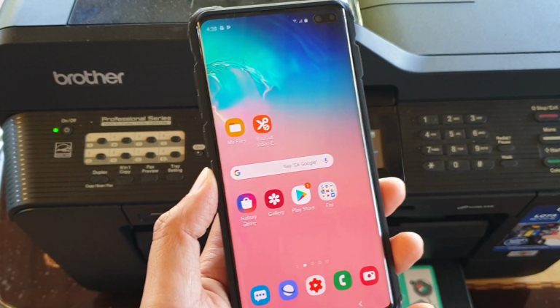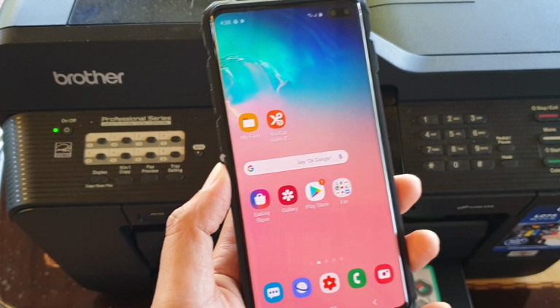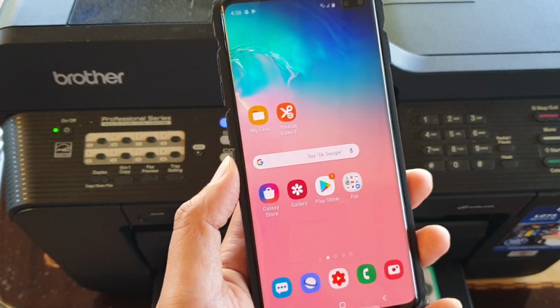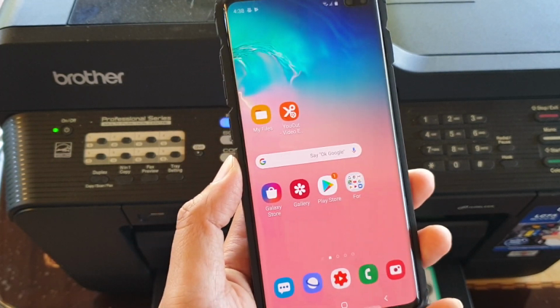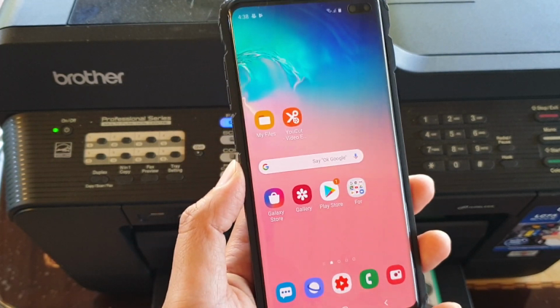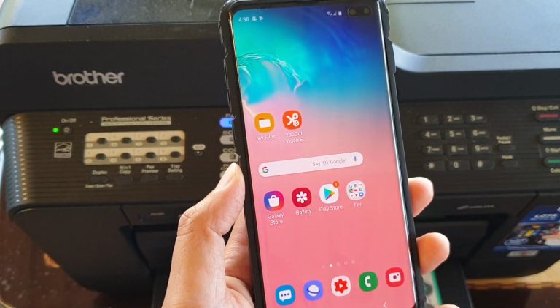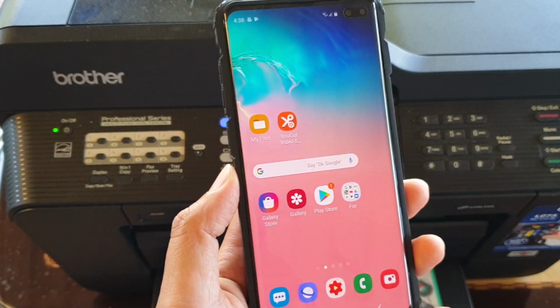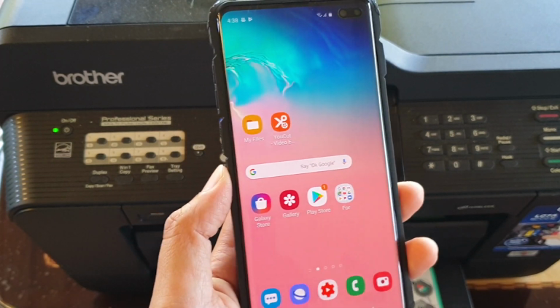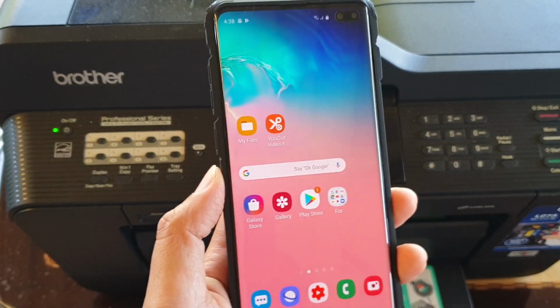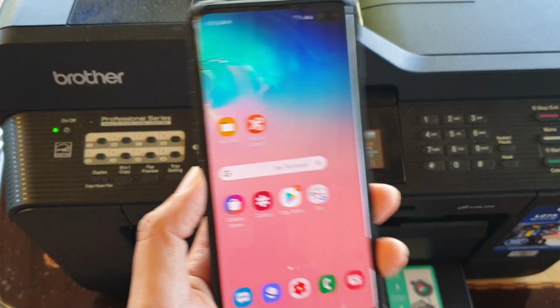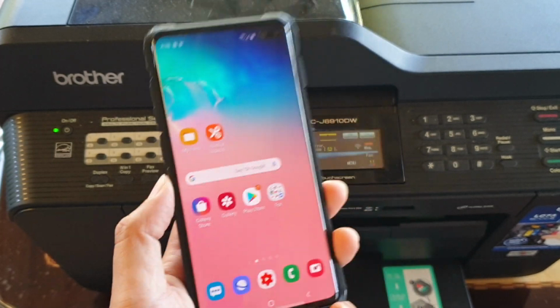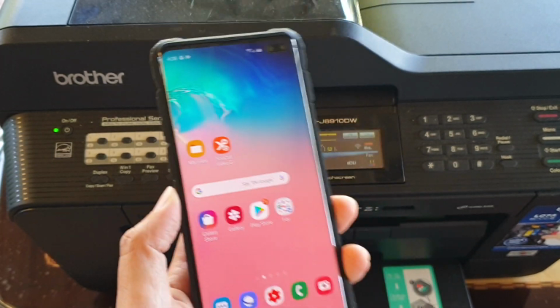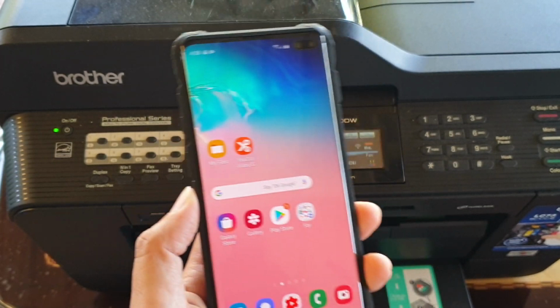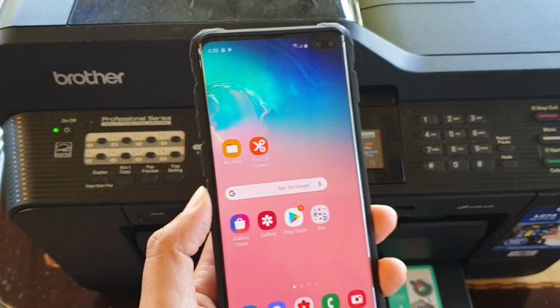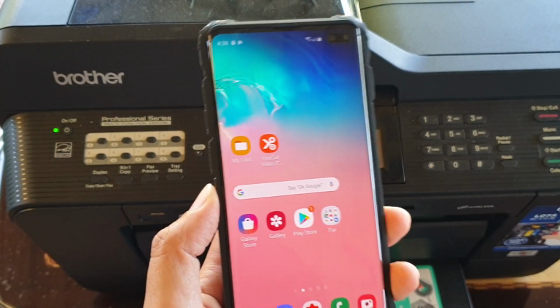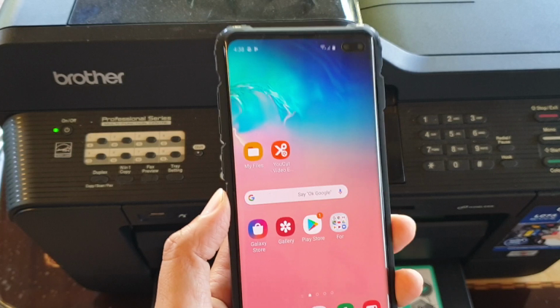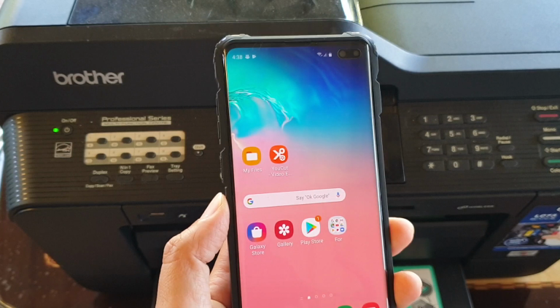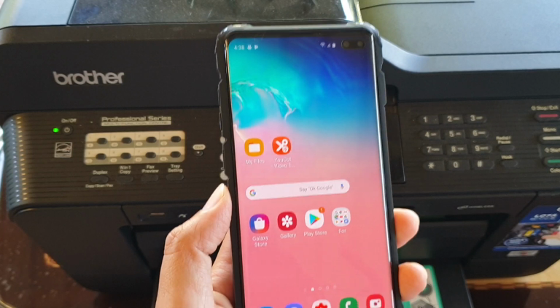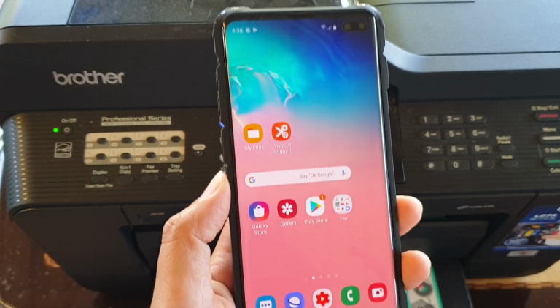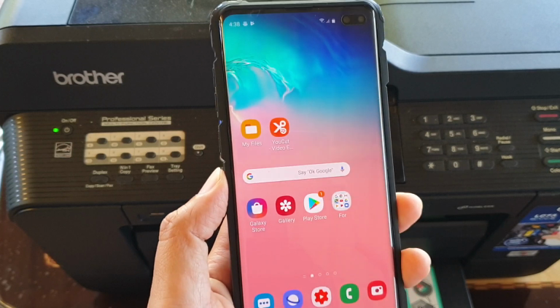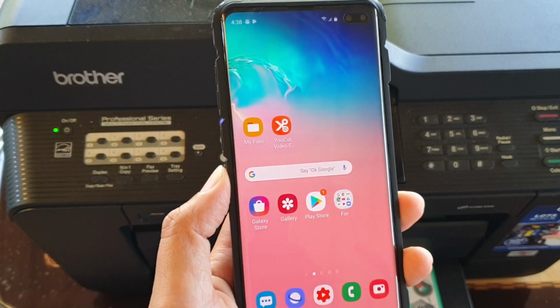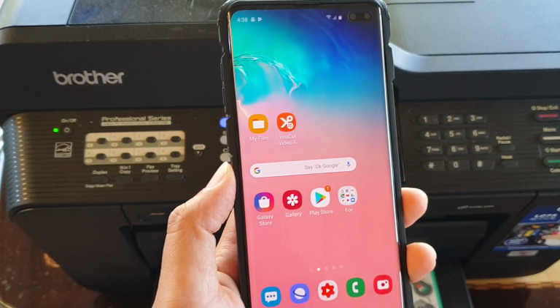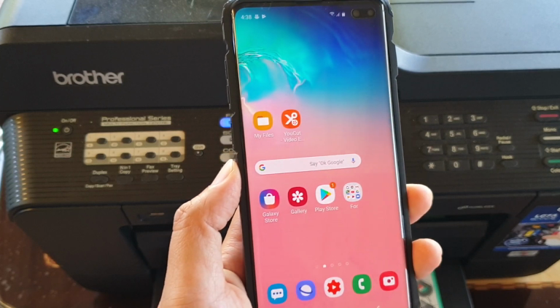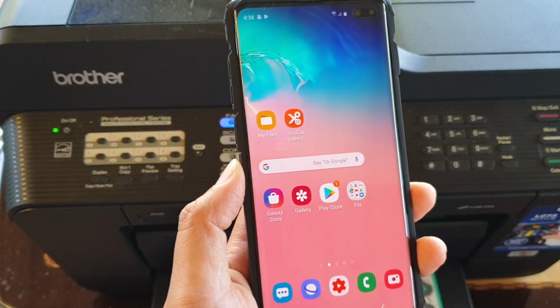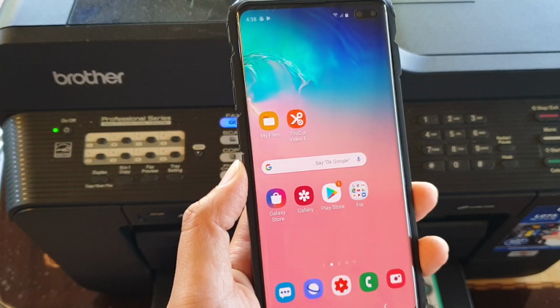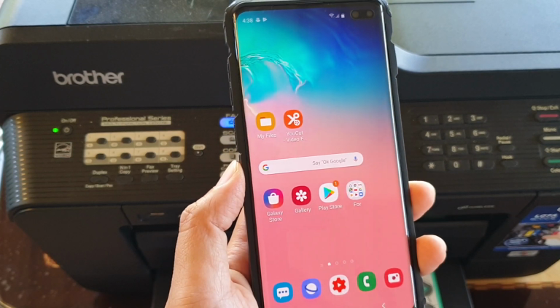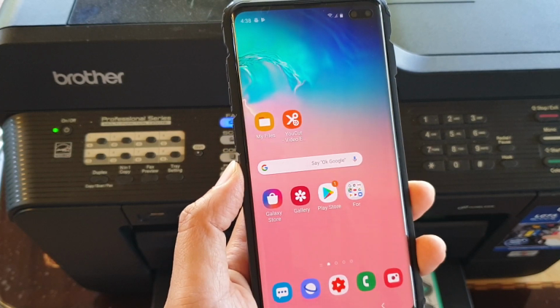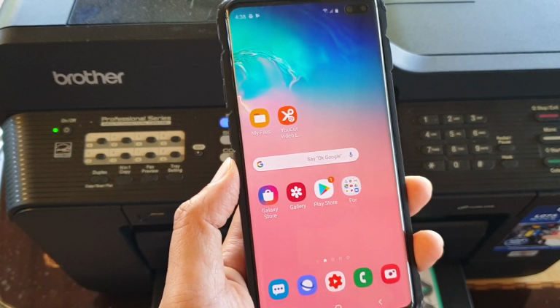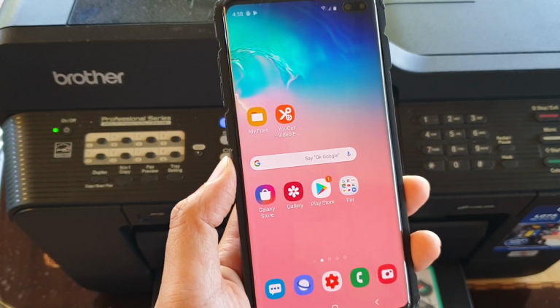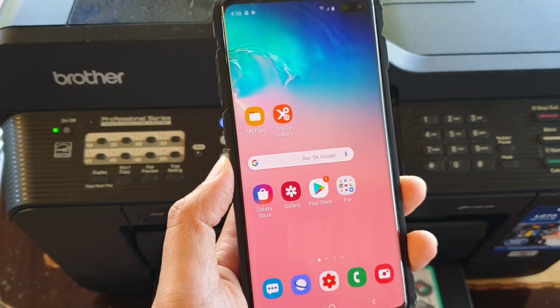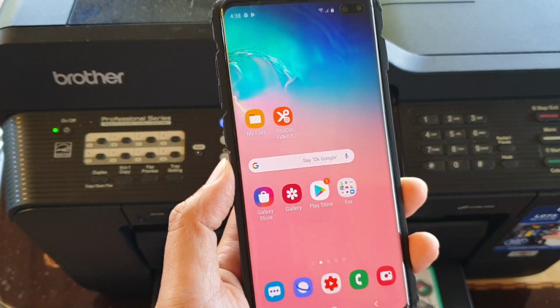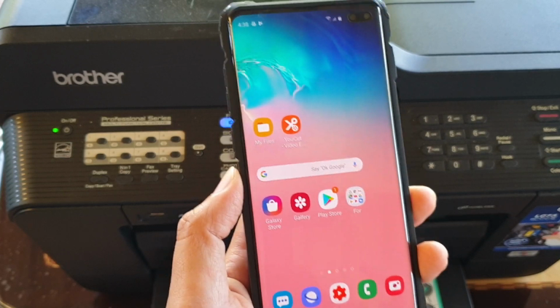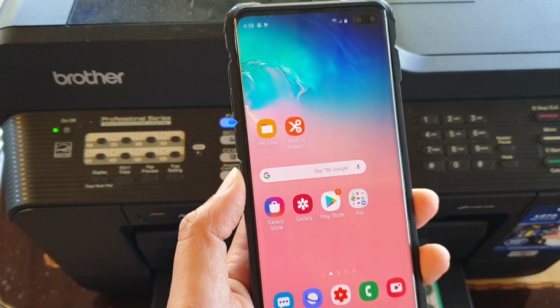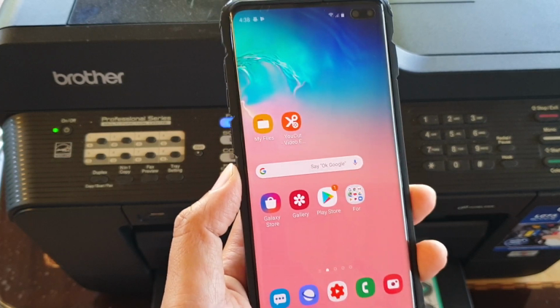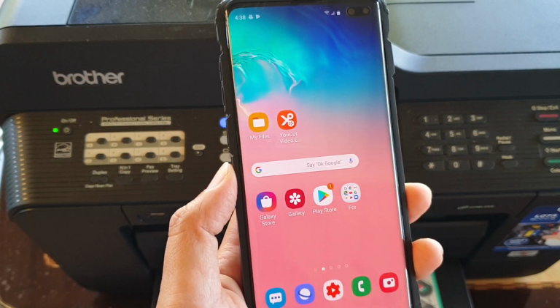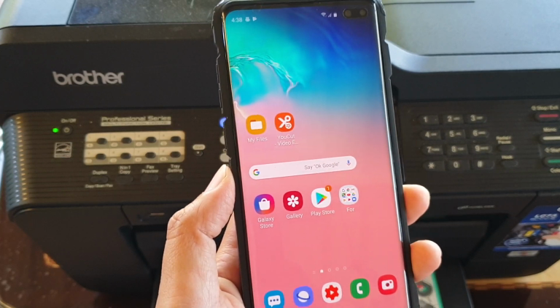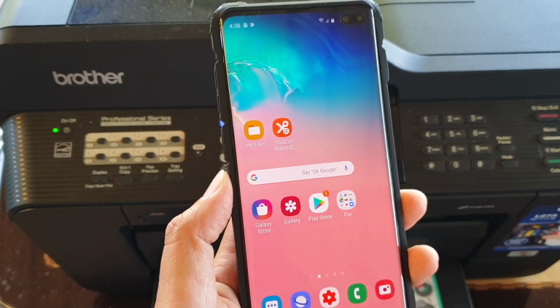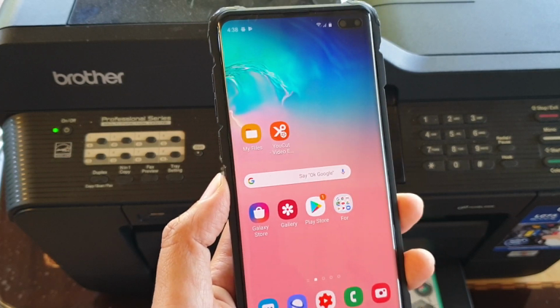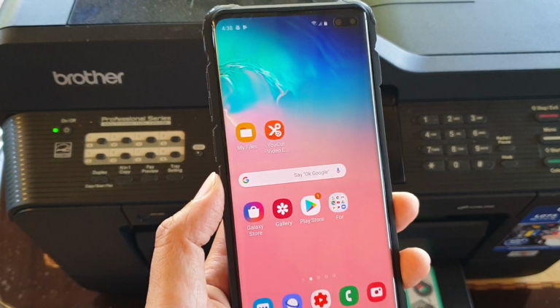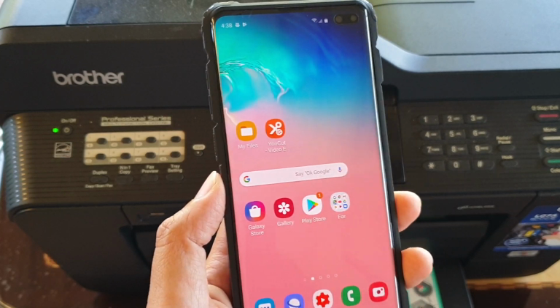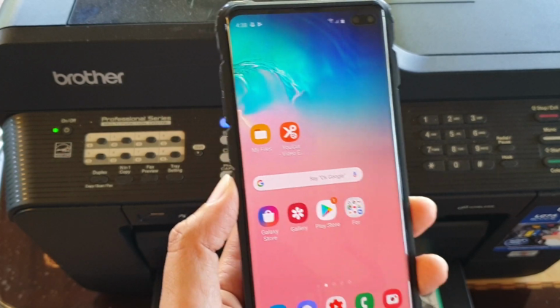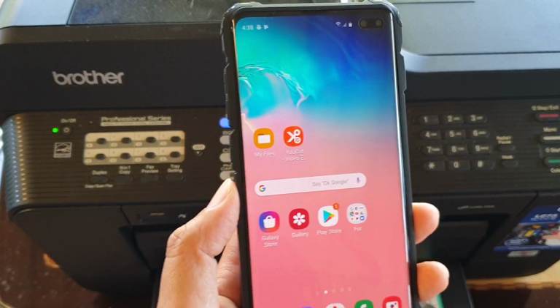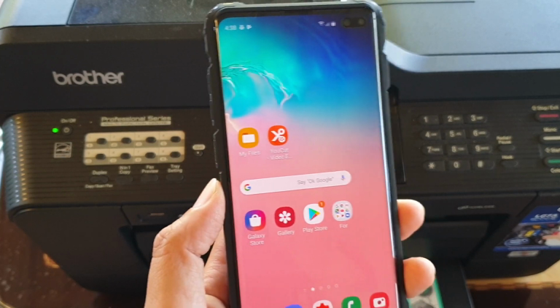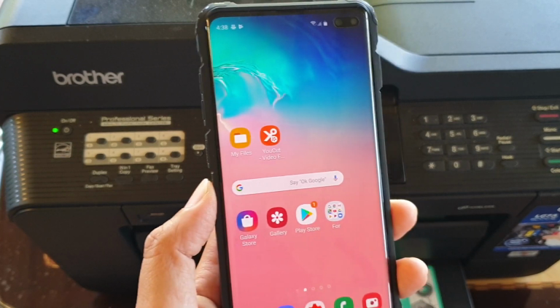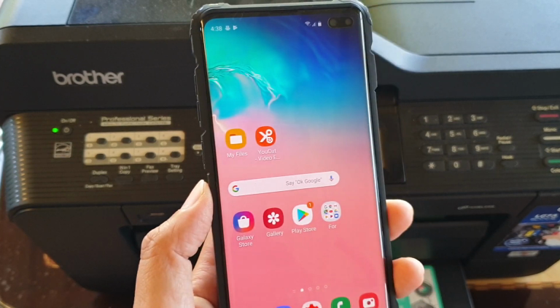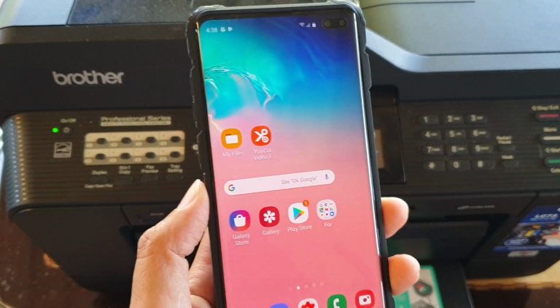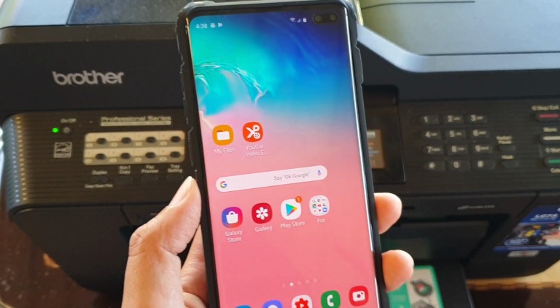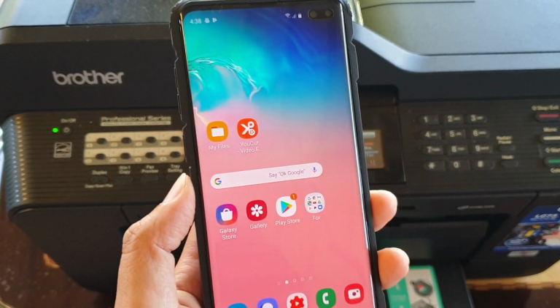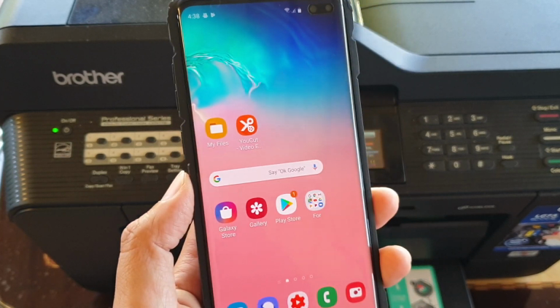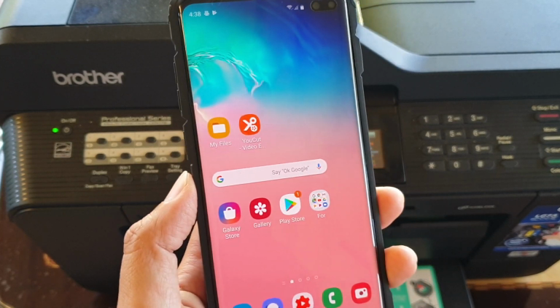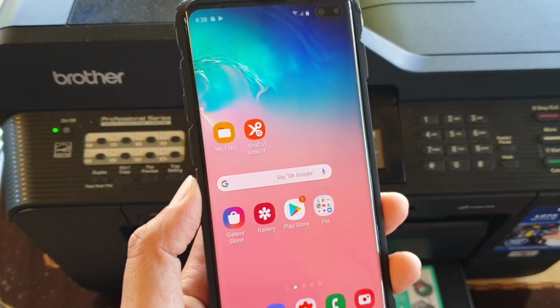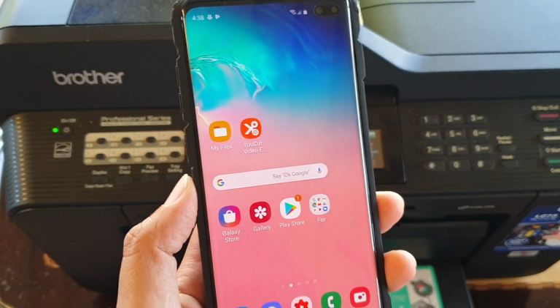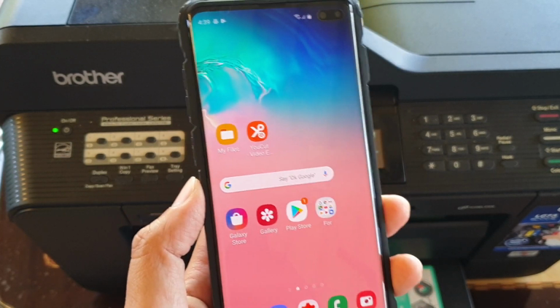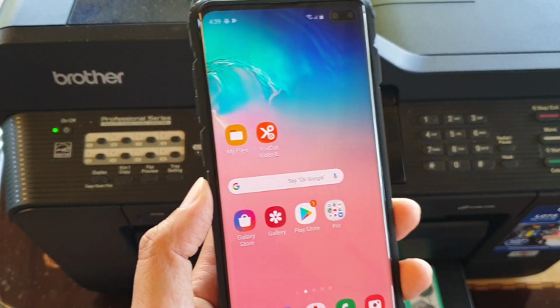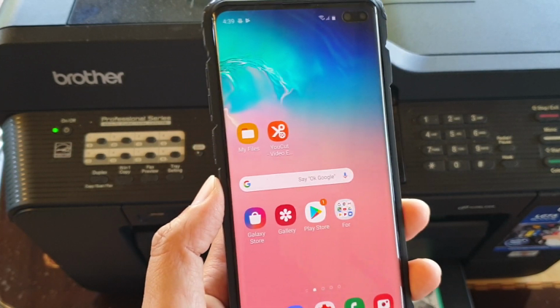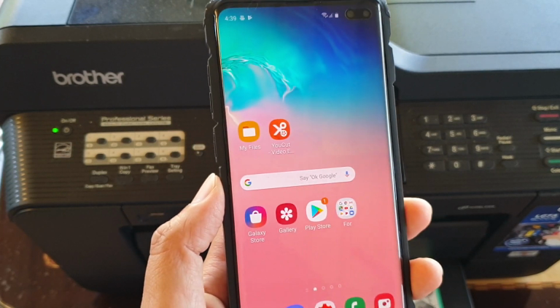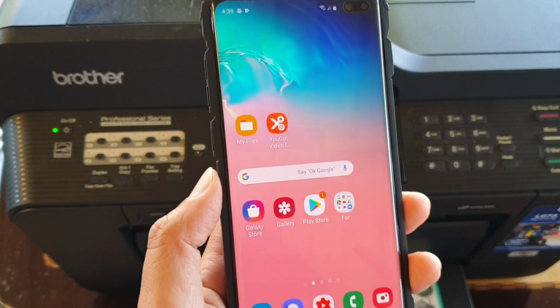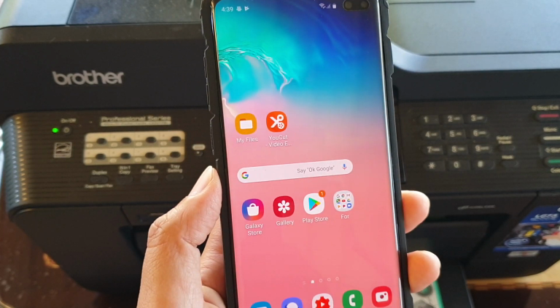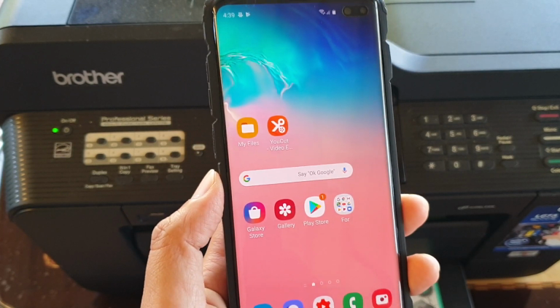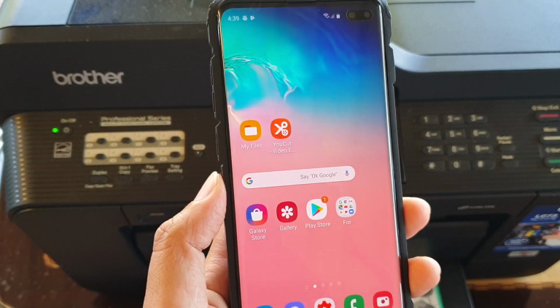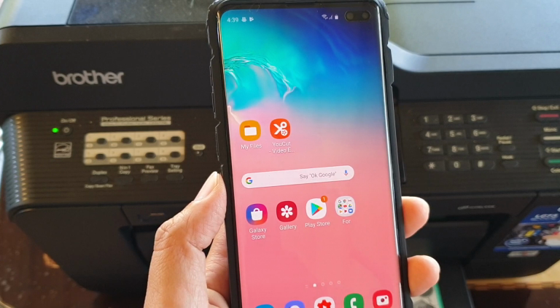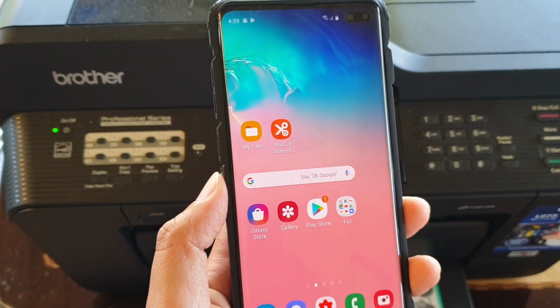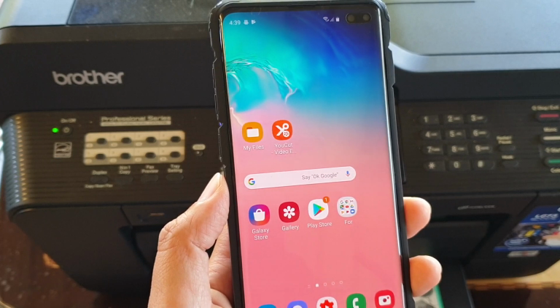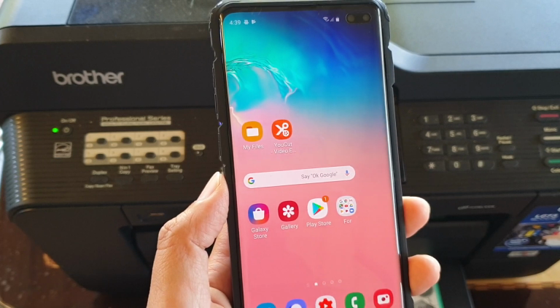So if you've got a Brother, Samsung, Canon or any other brands that you want to print out, you first need to set up your phone to connect to that printer.